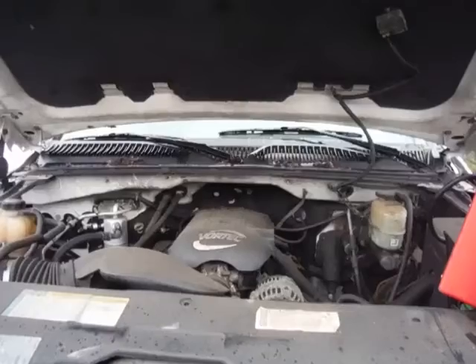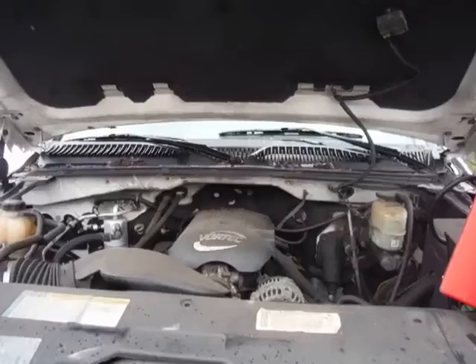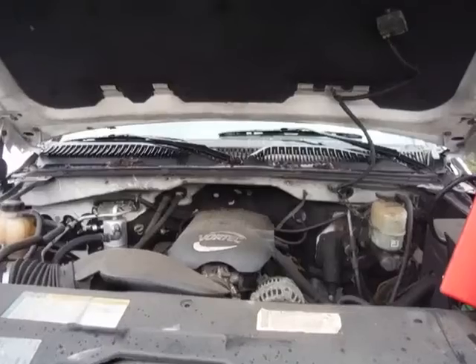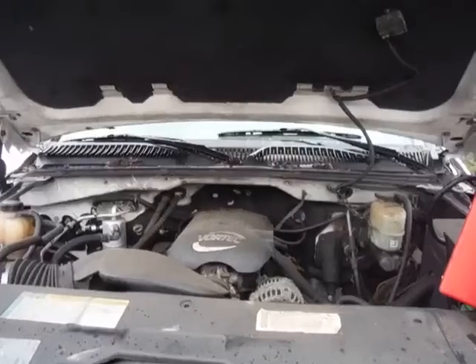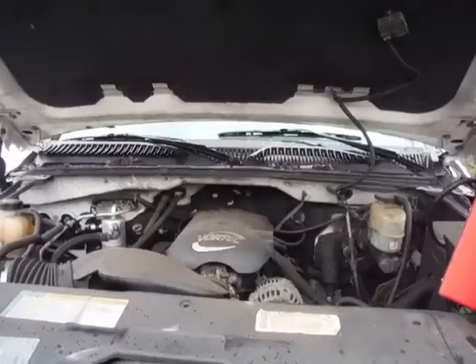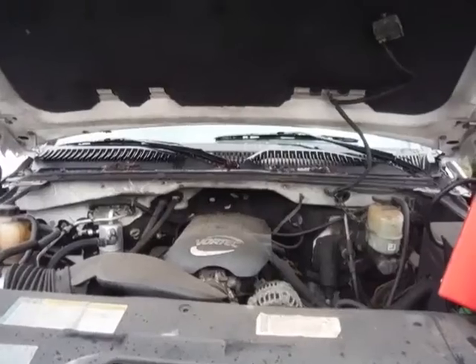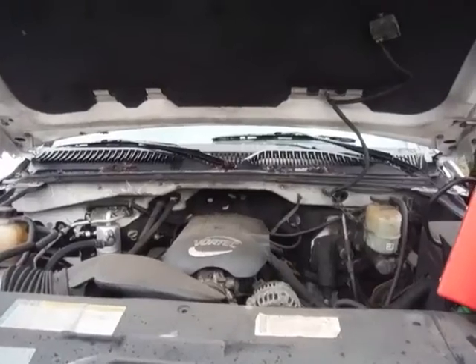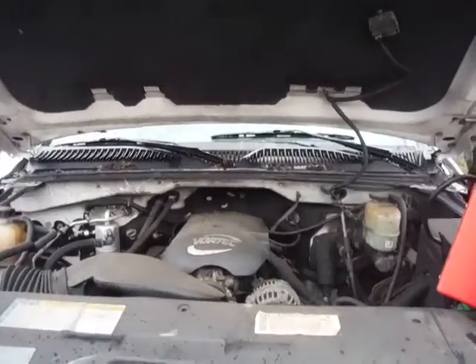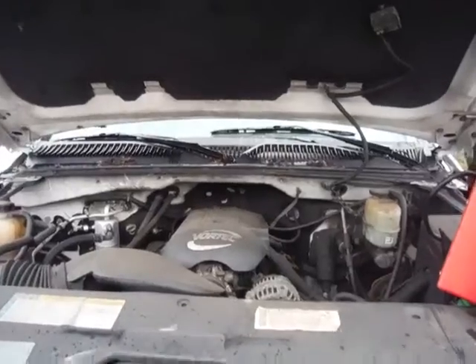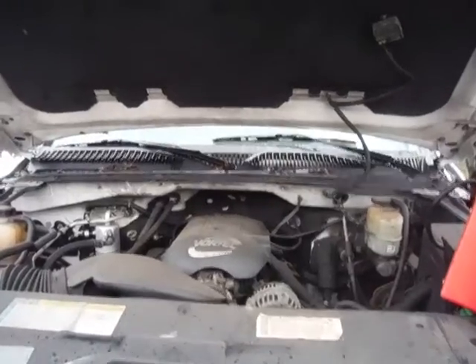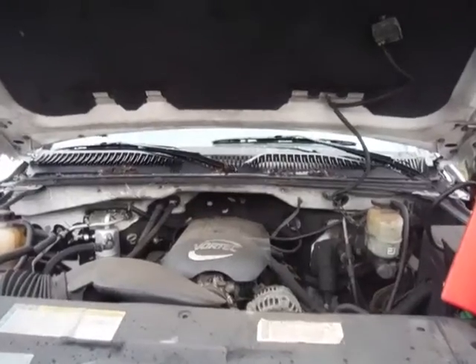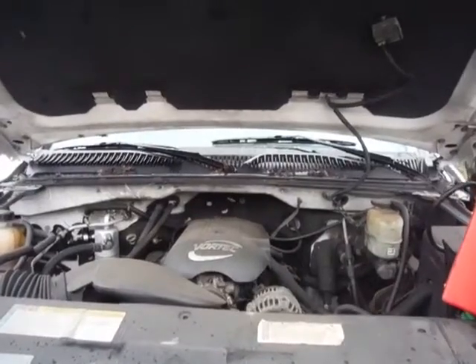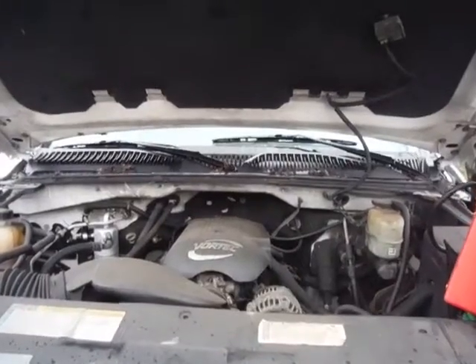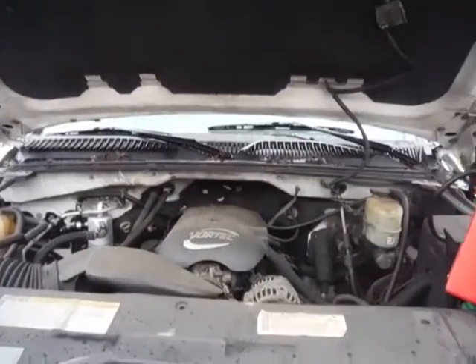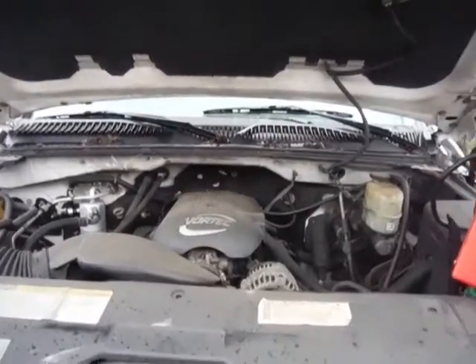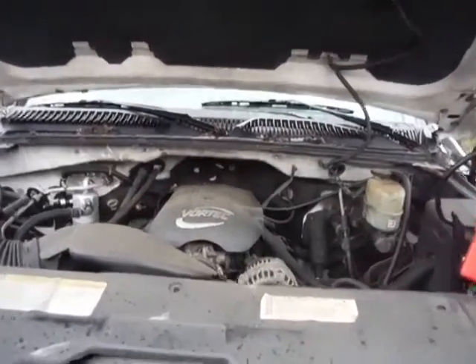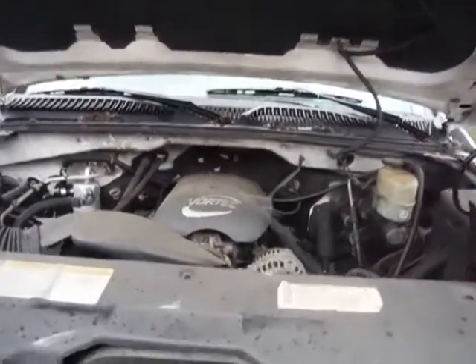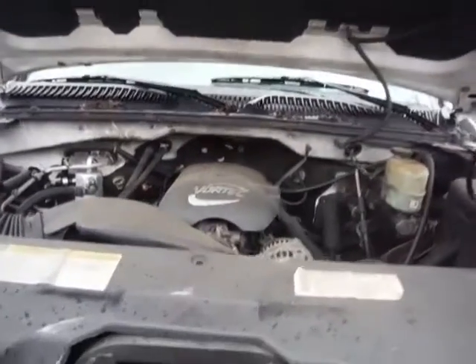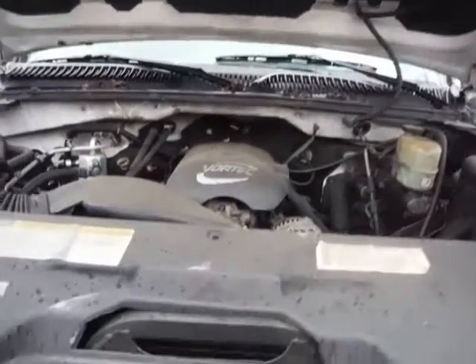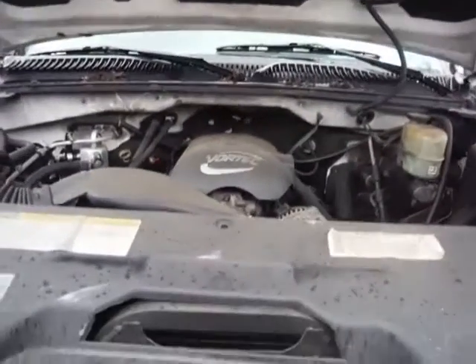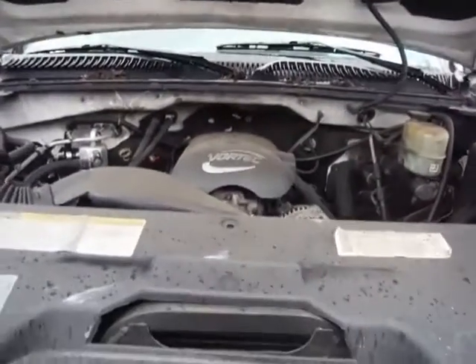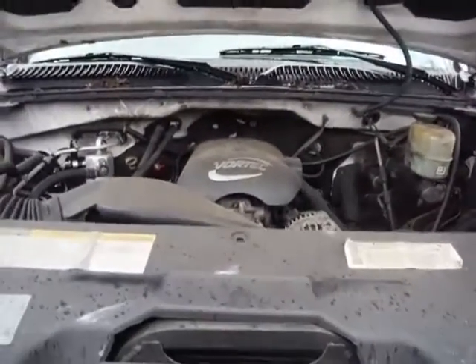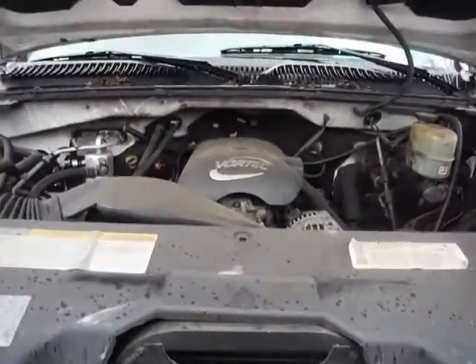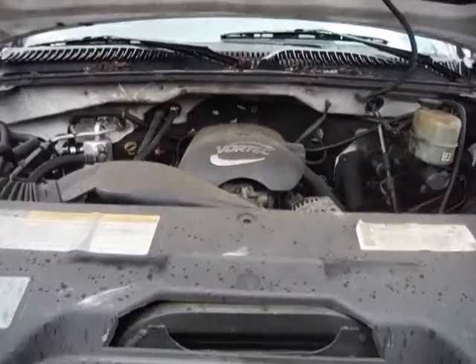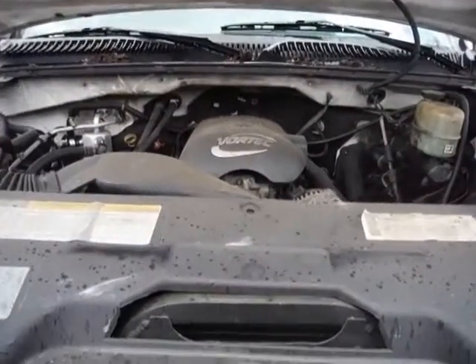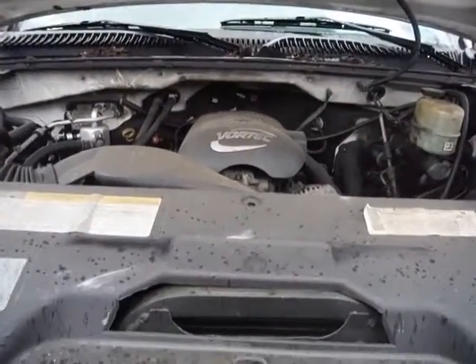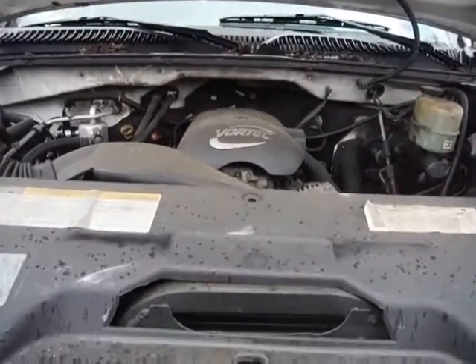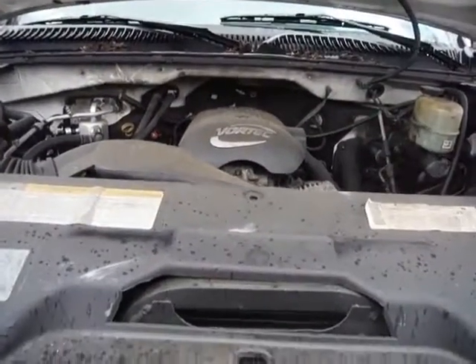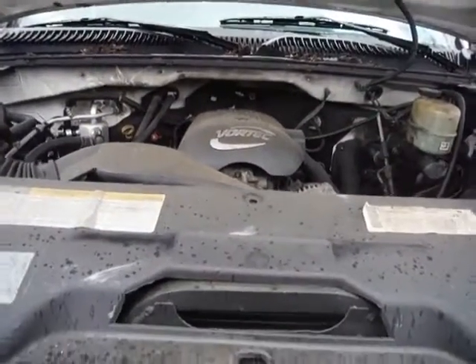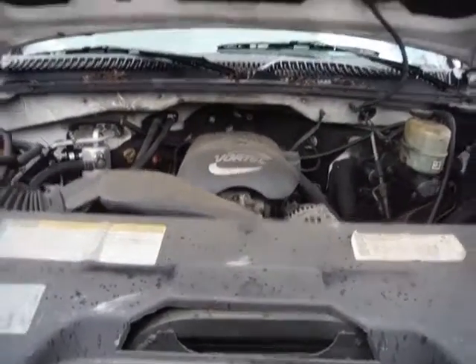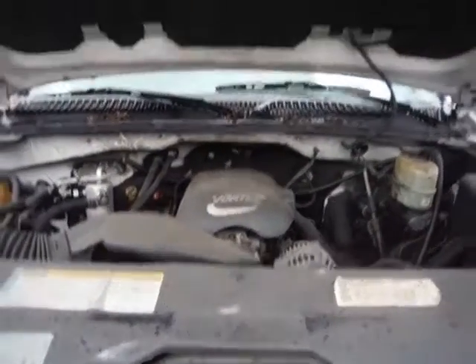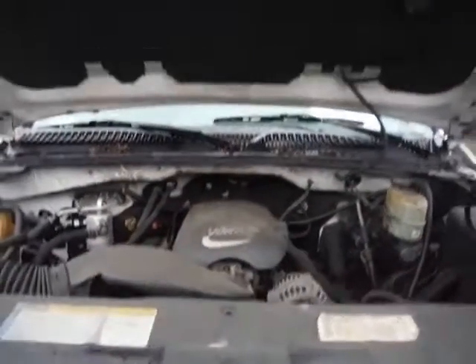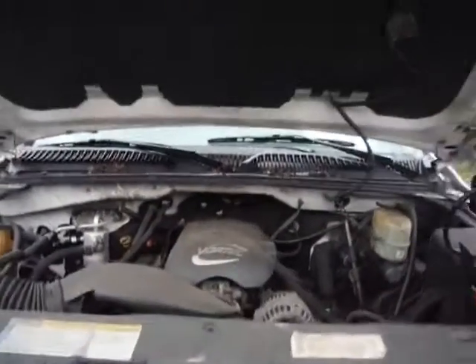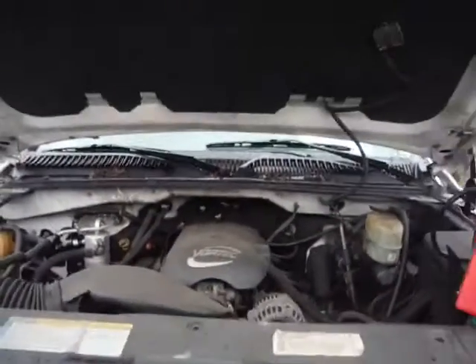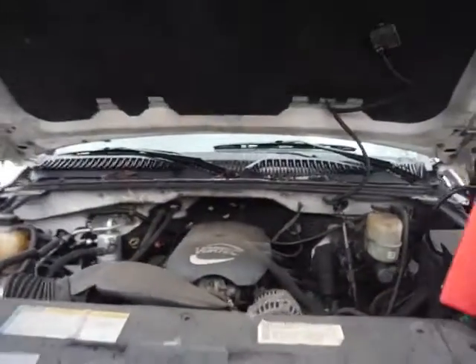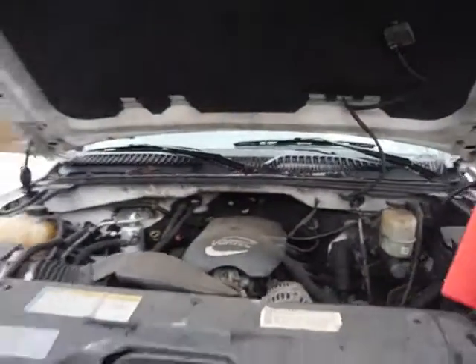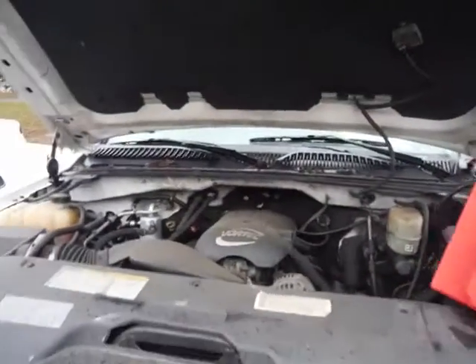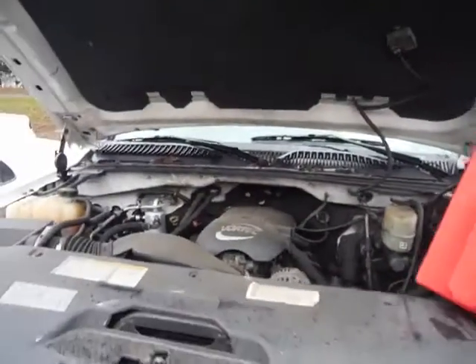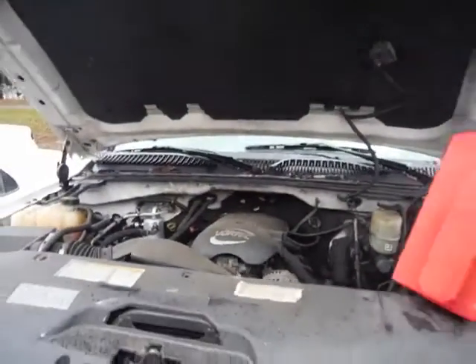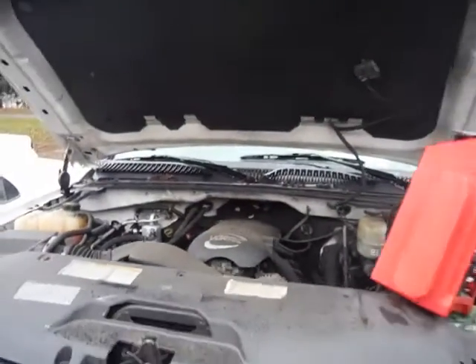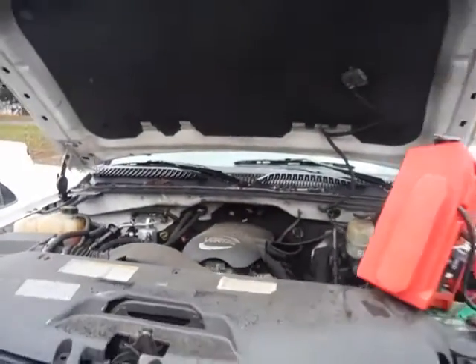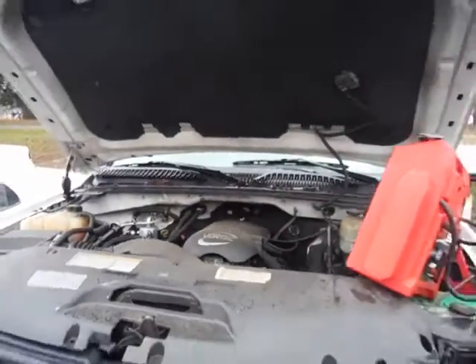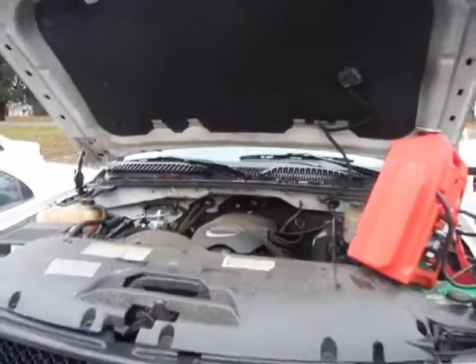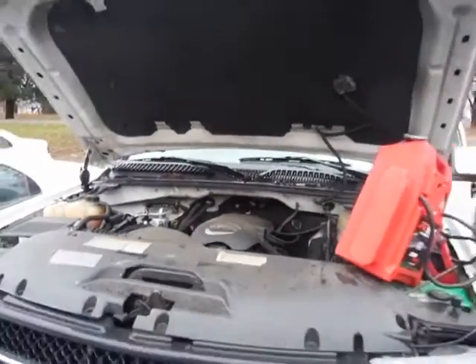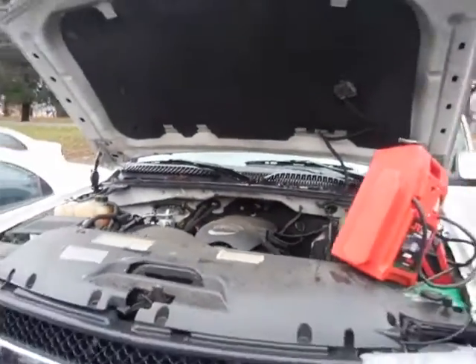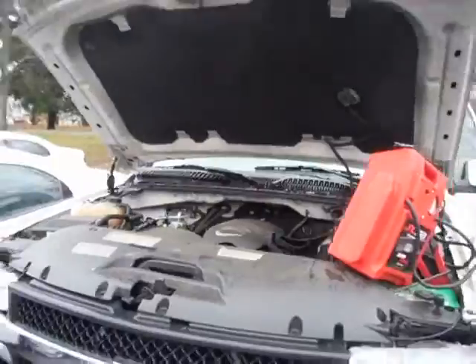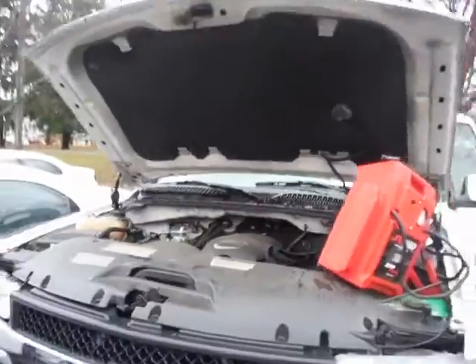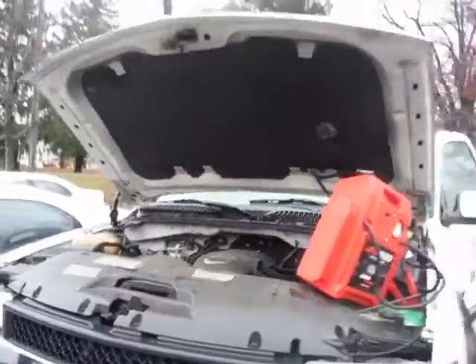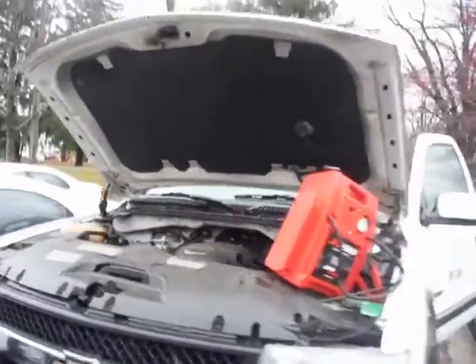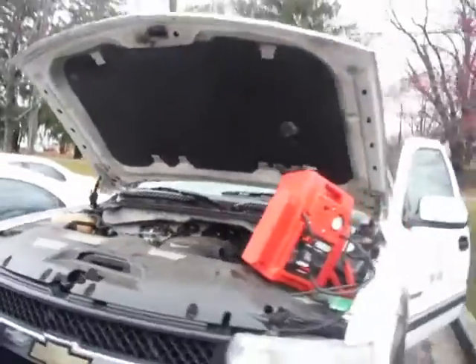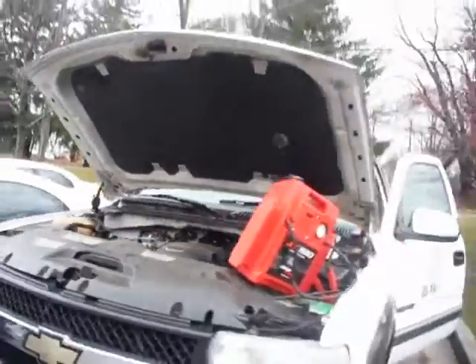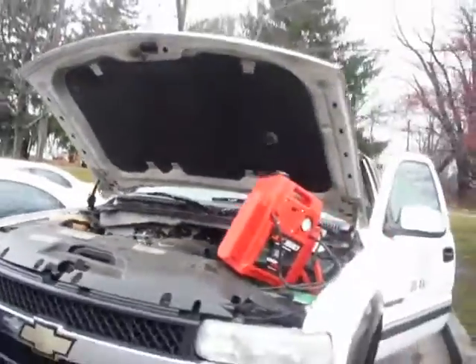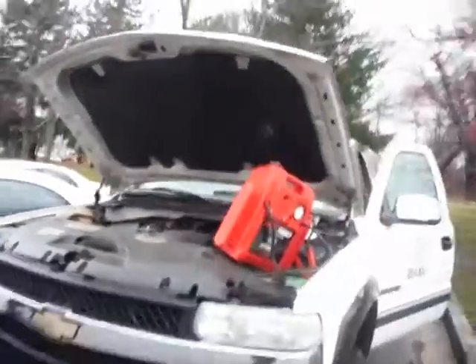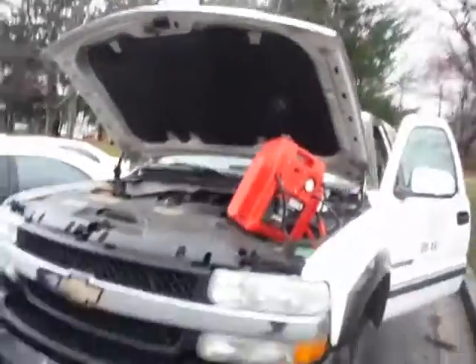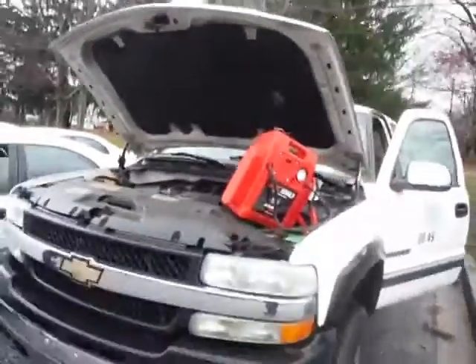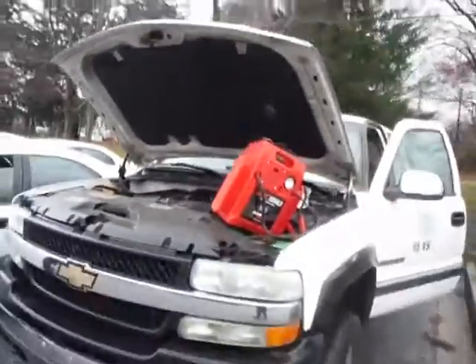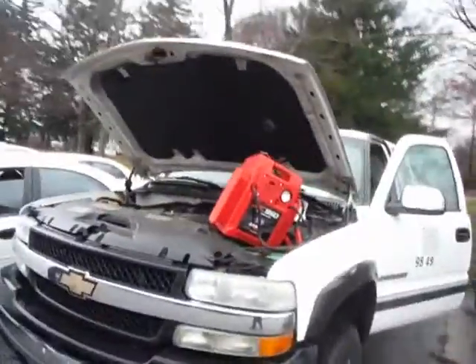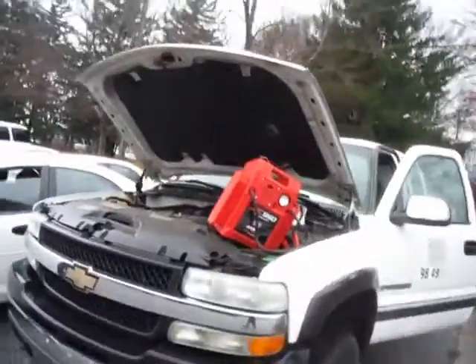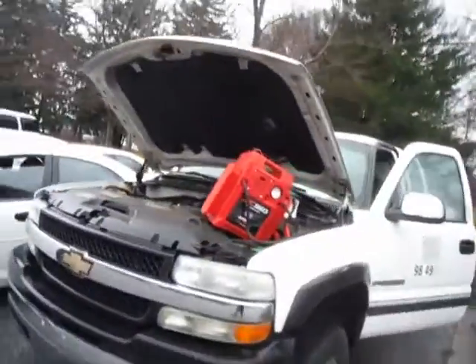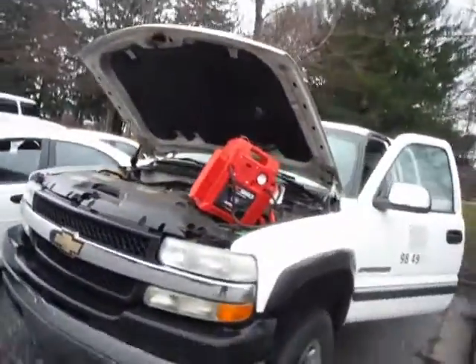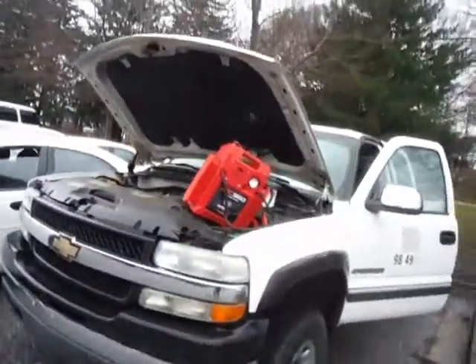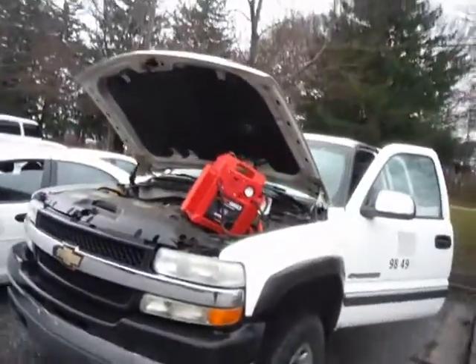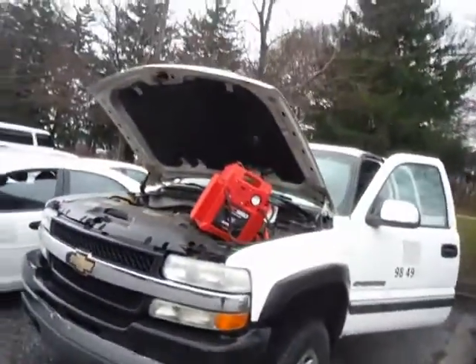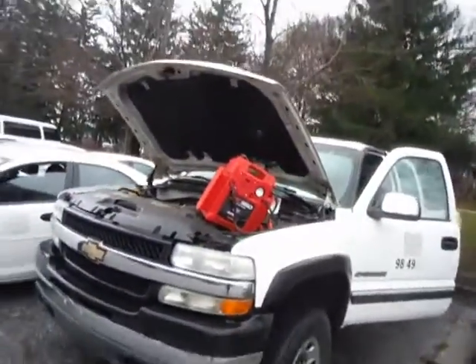Lot number 10864. This is a 2001 Chevy 2500.